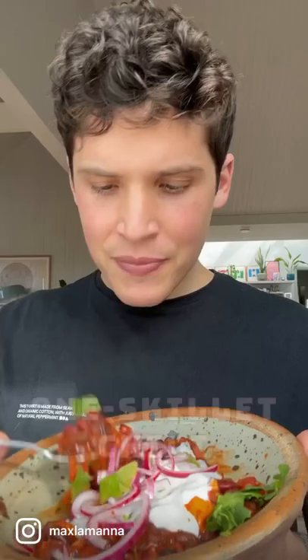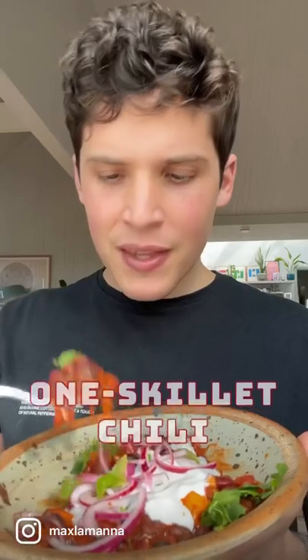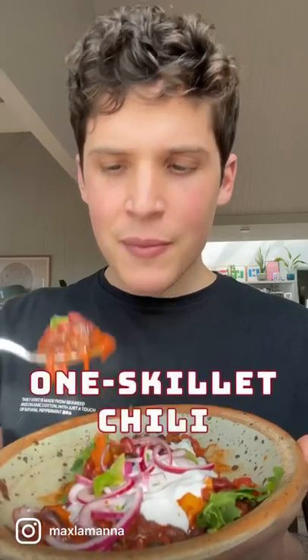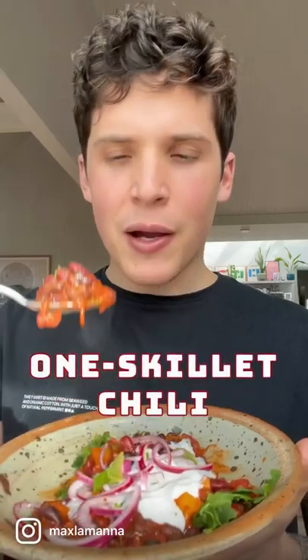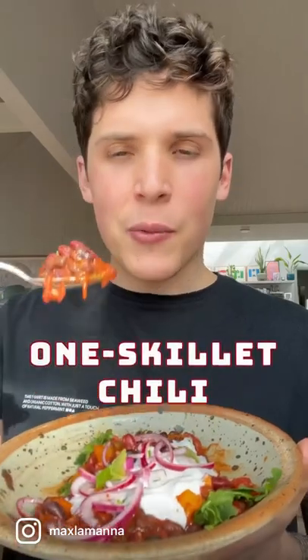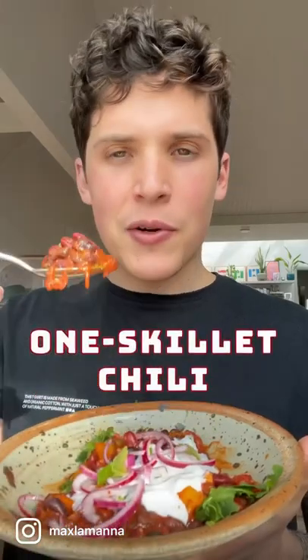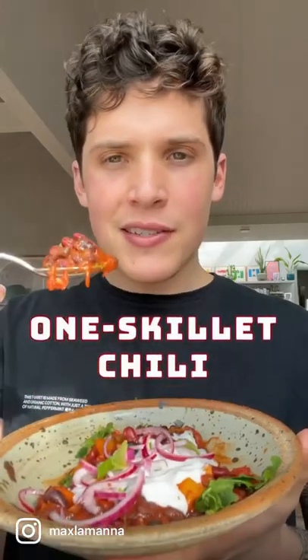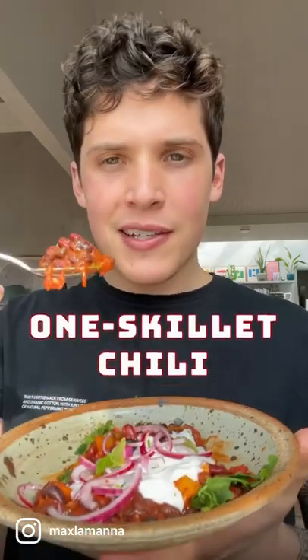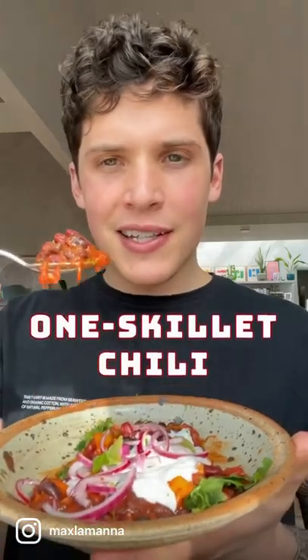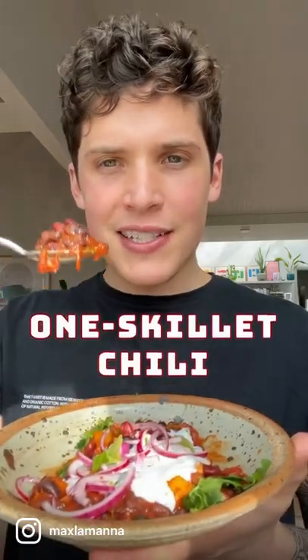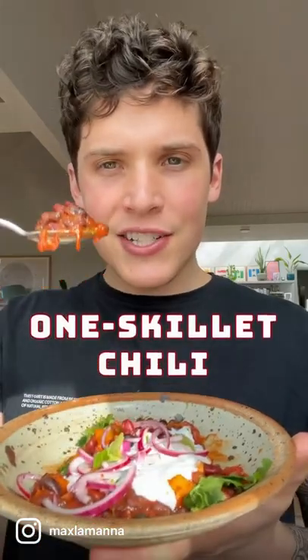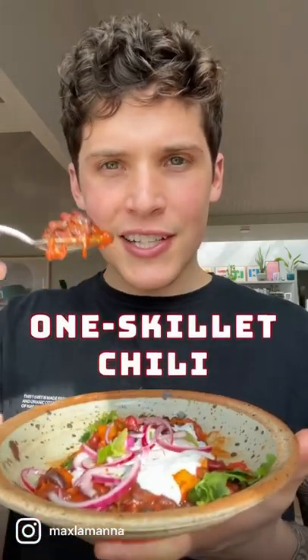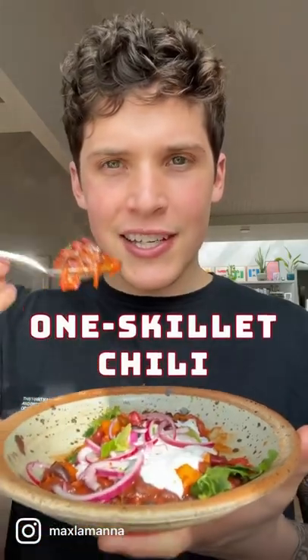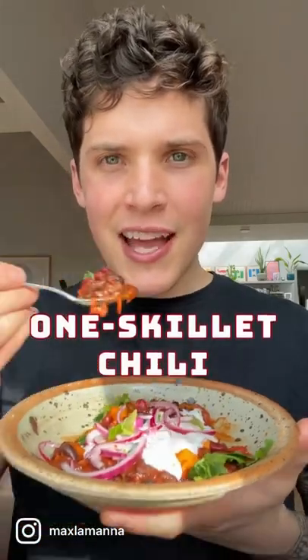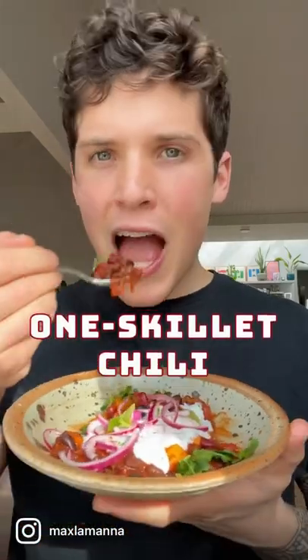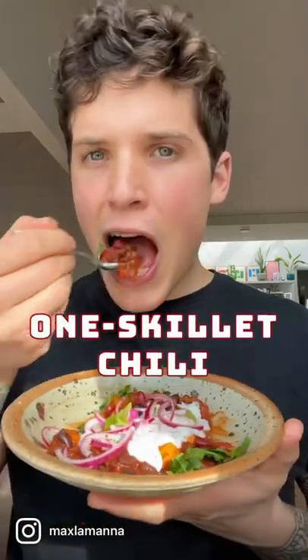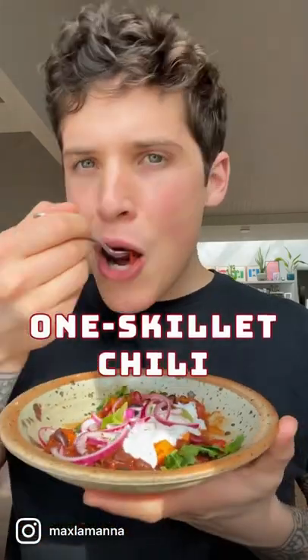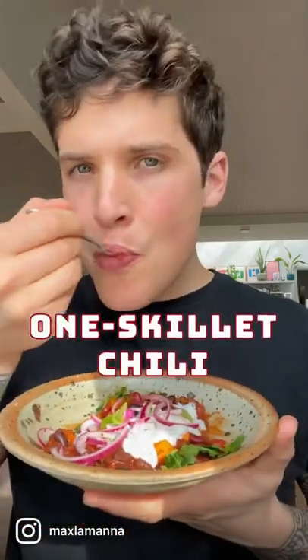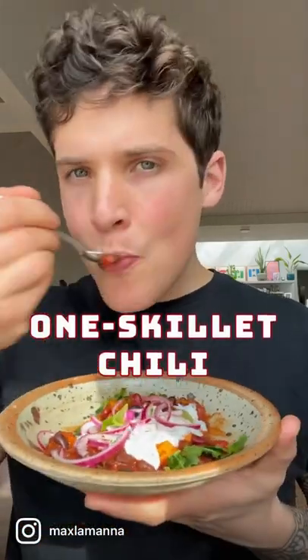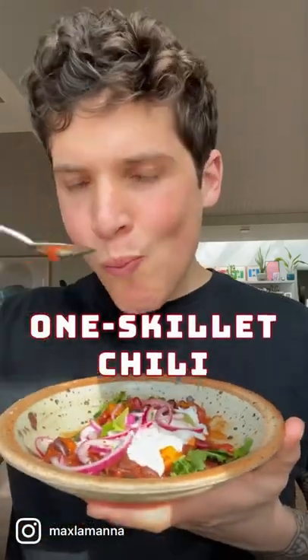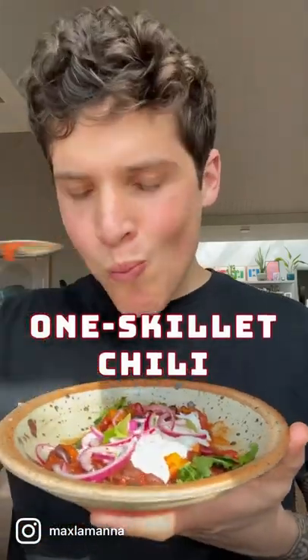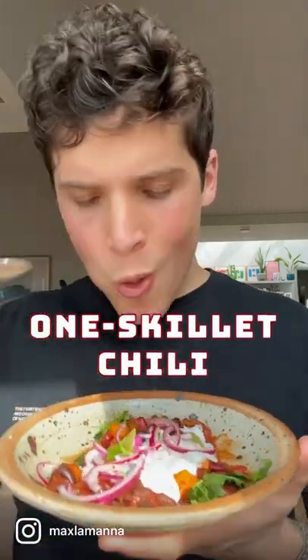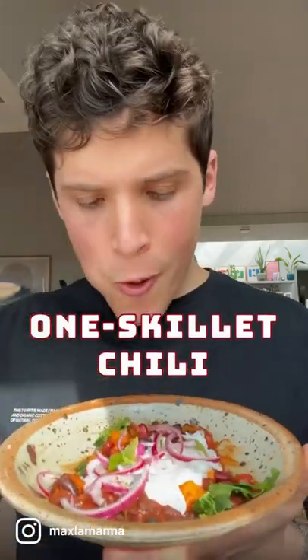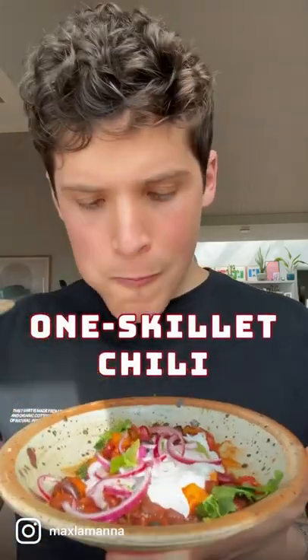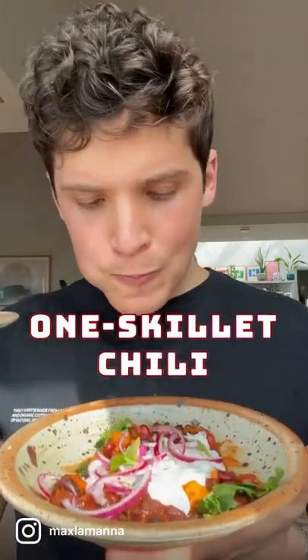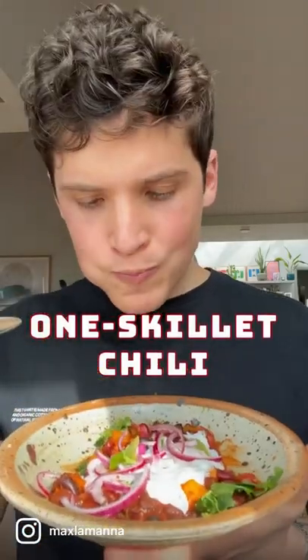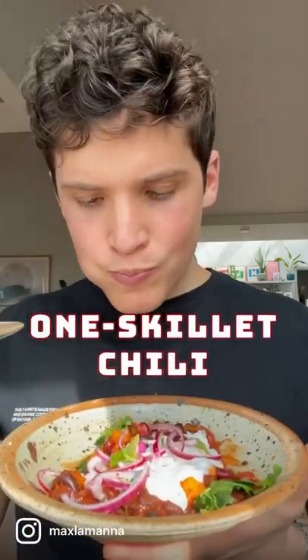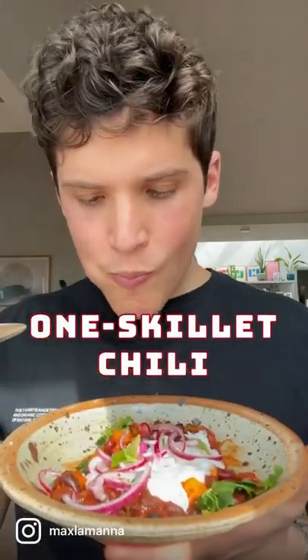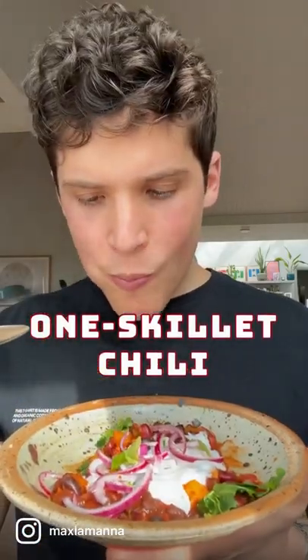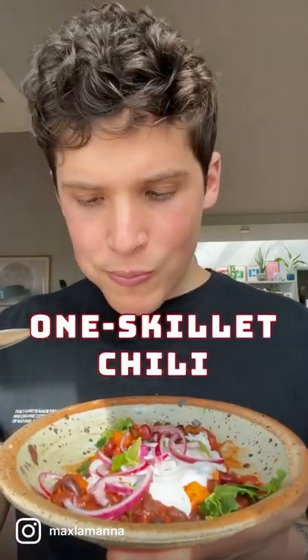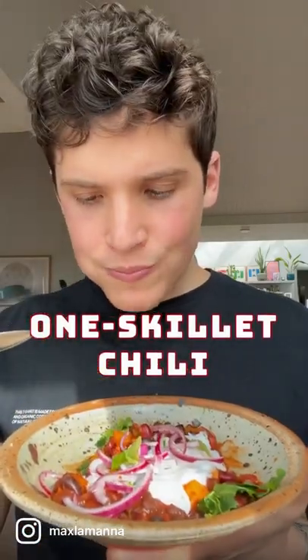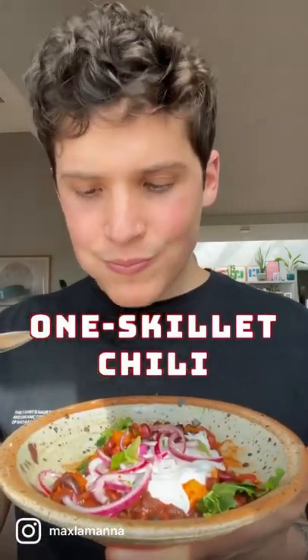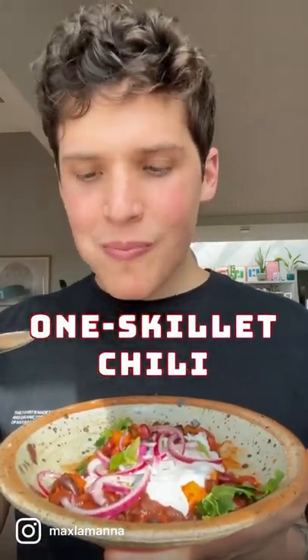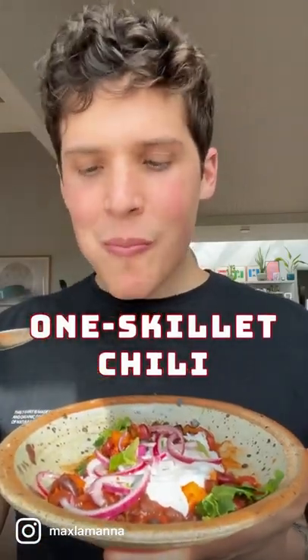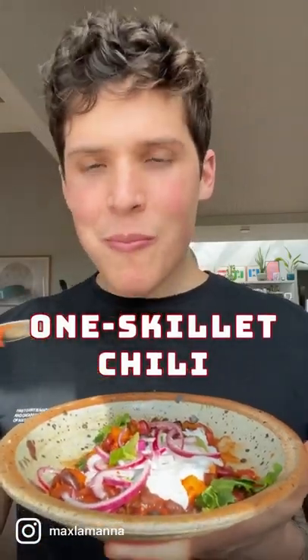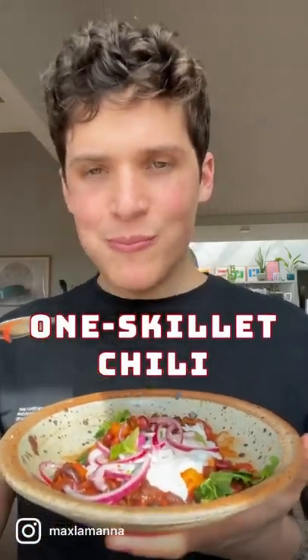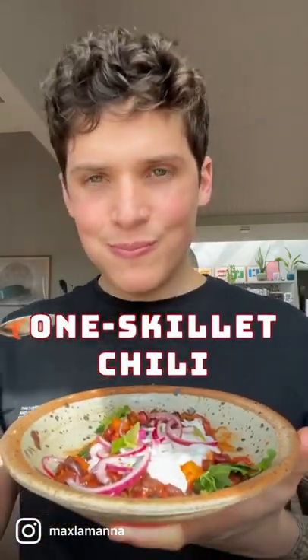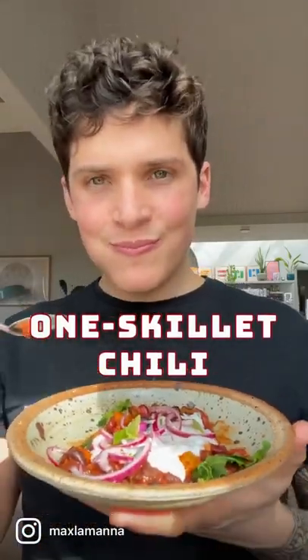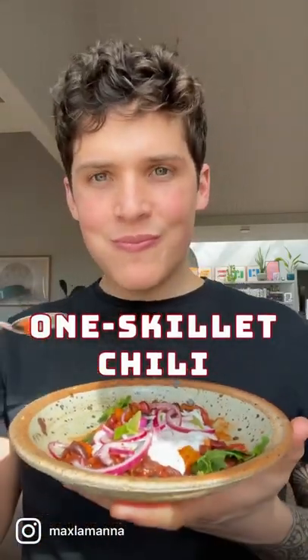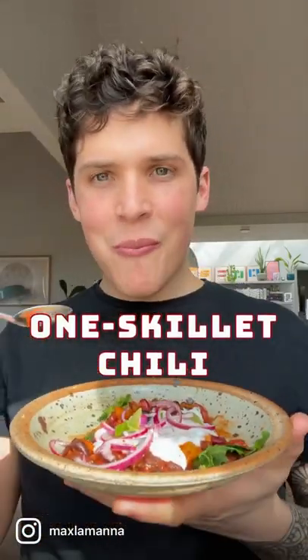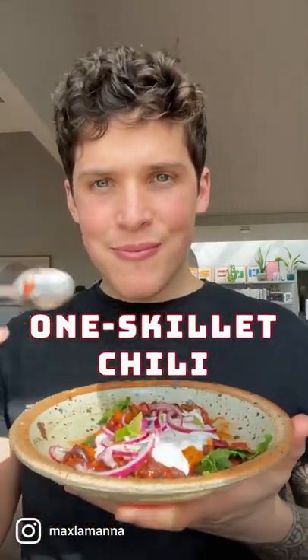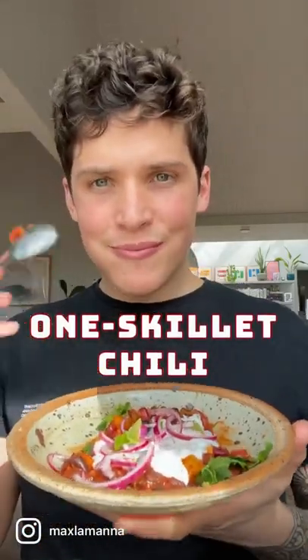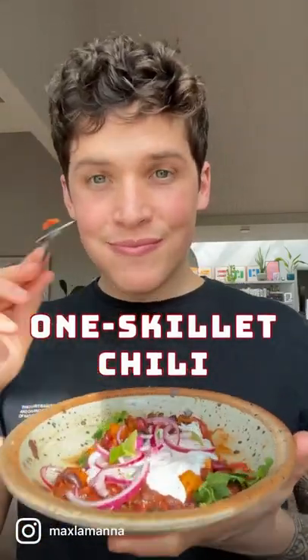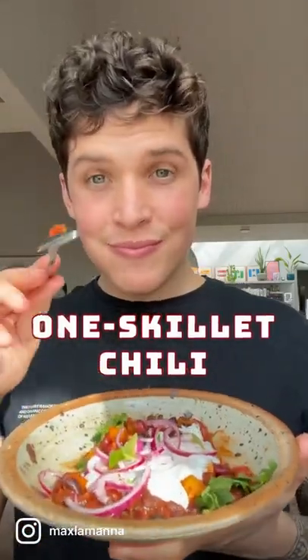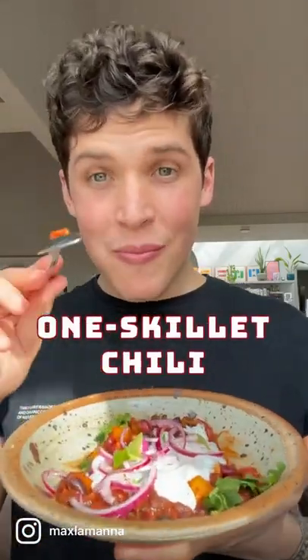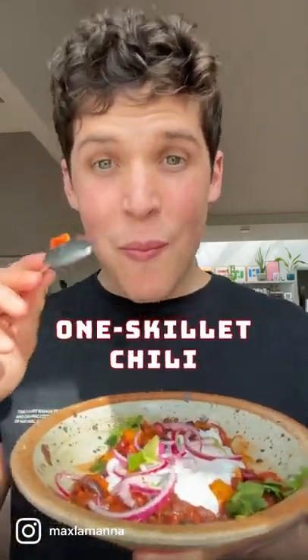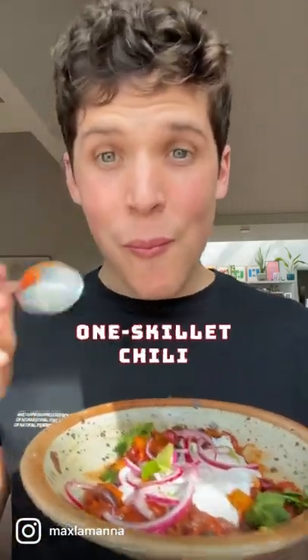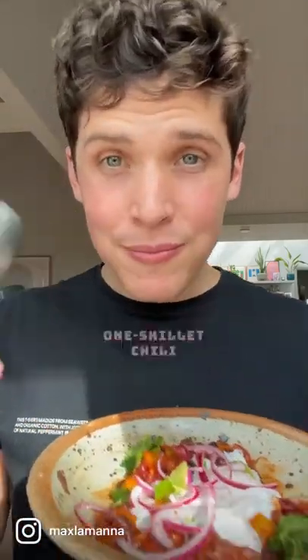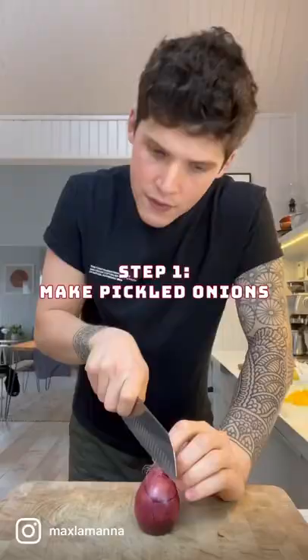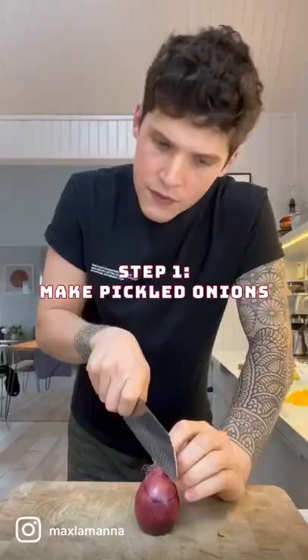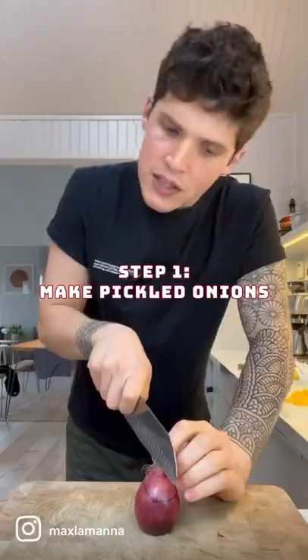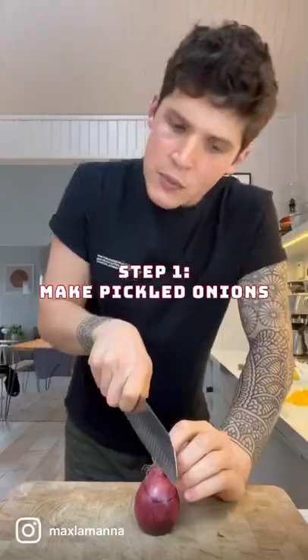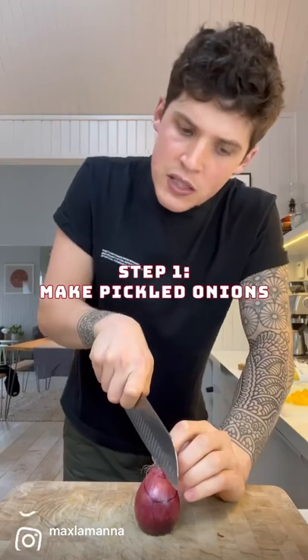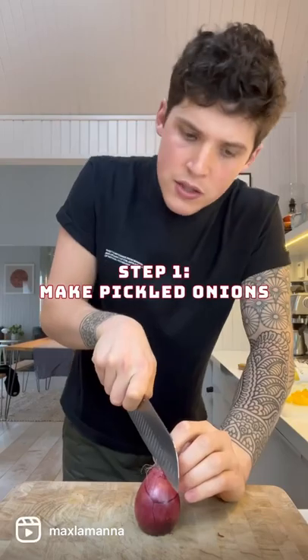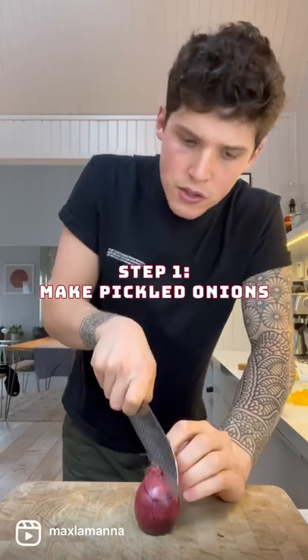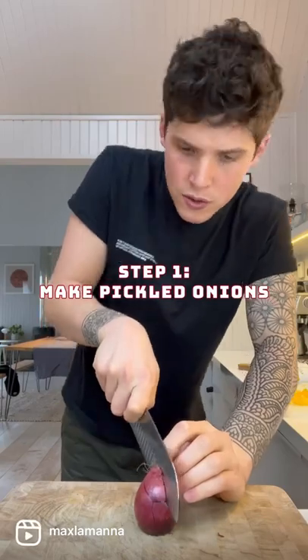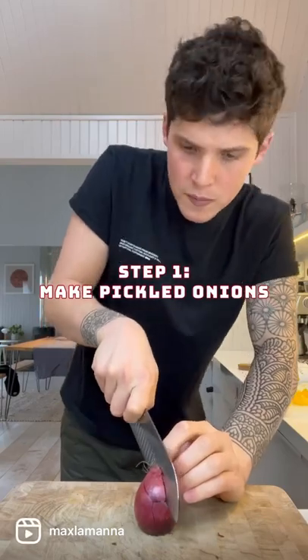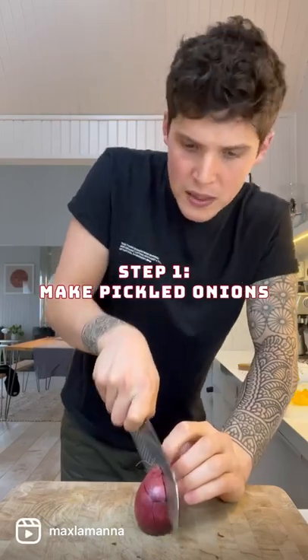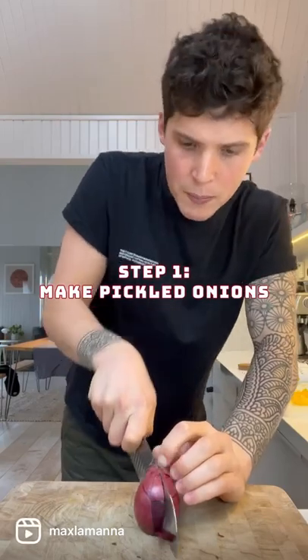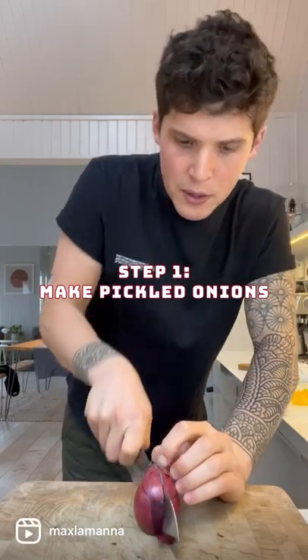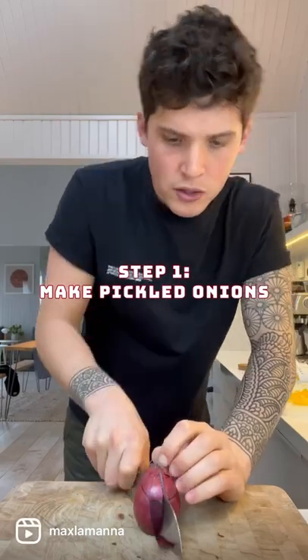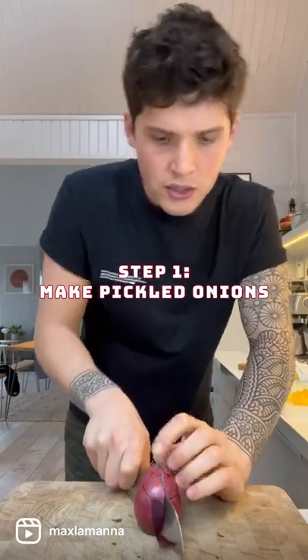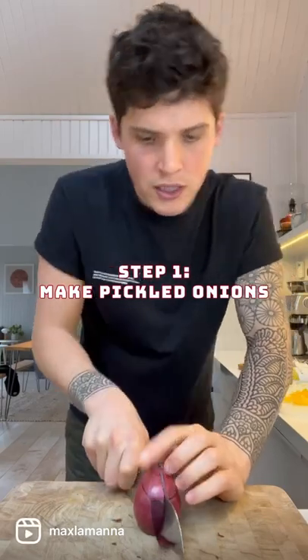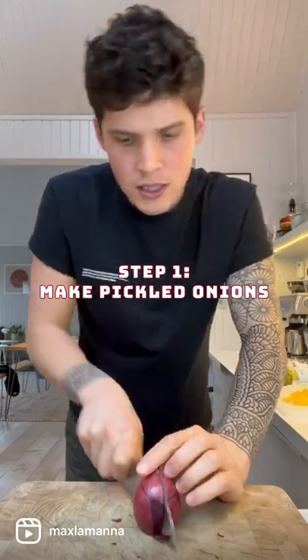My one skillet chili. First thing we need to do is make the pickled onions.